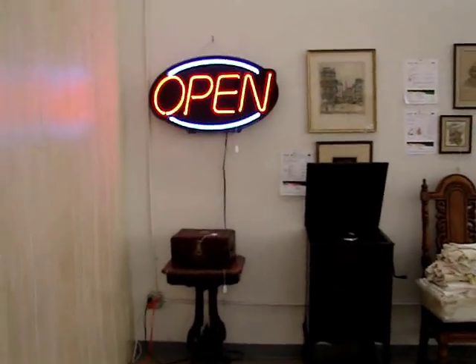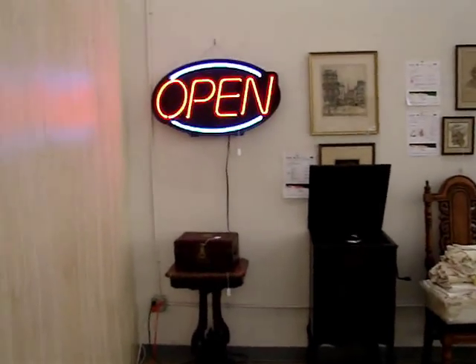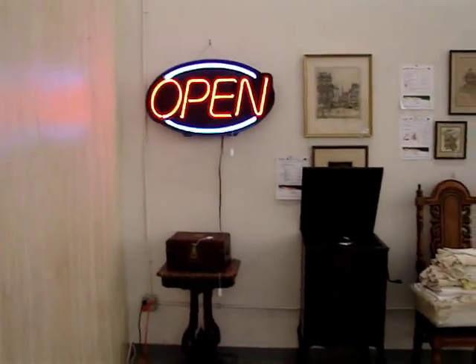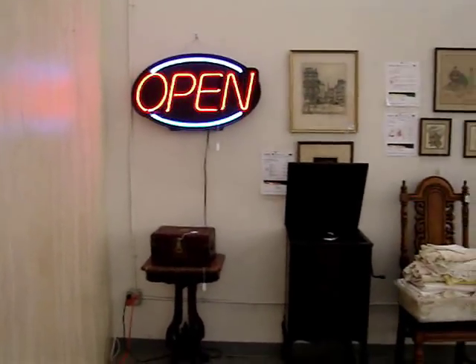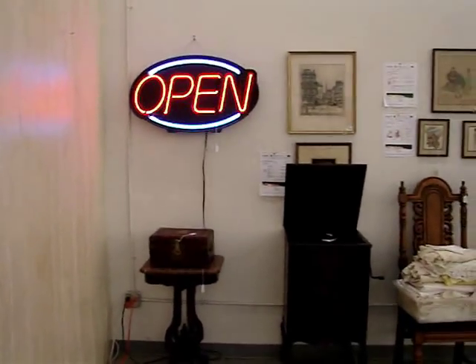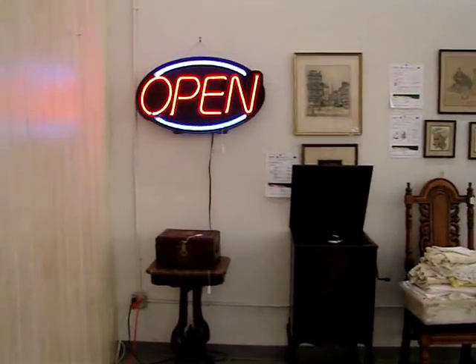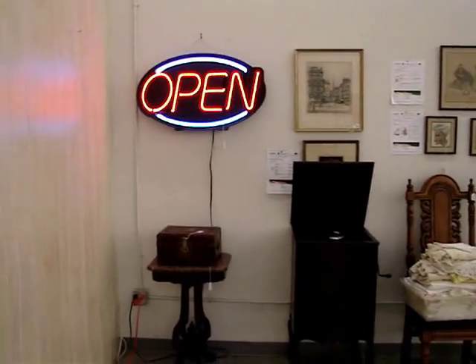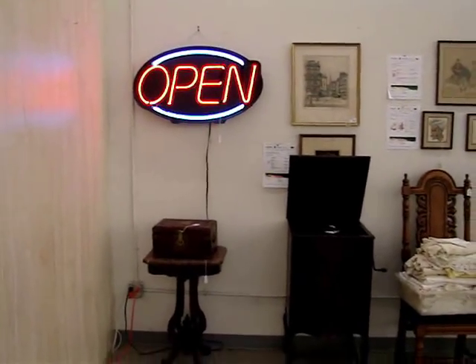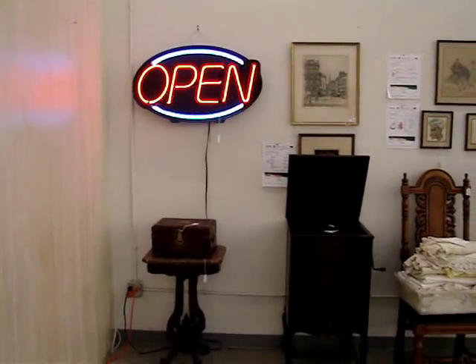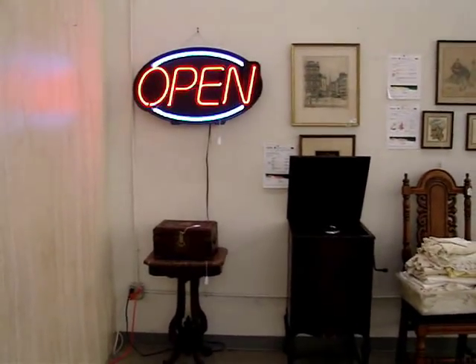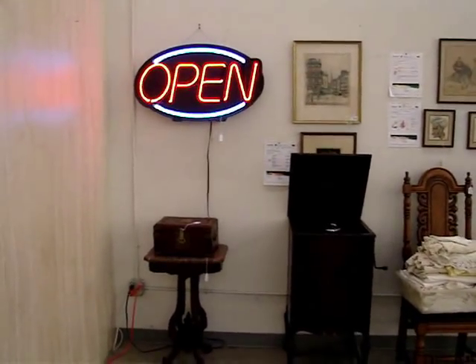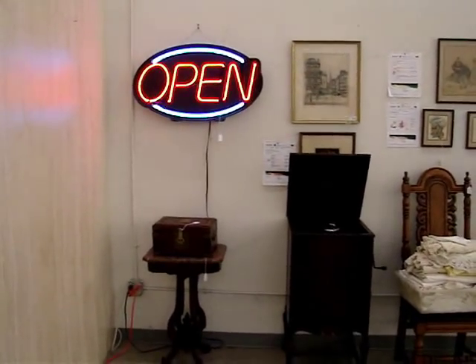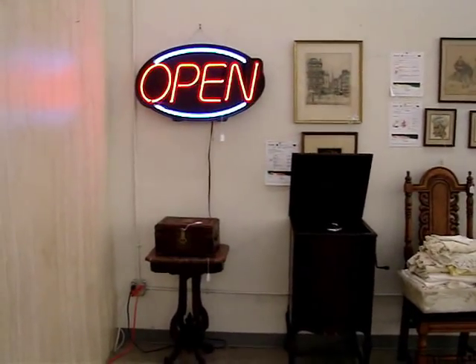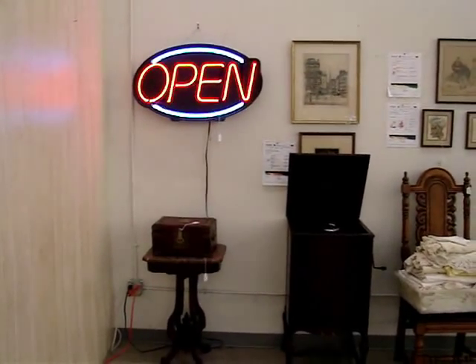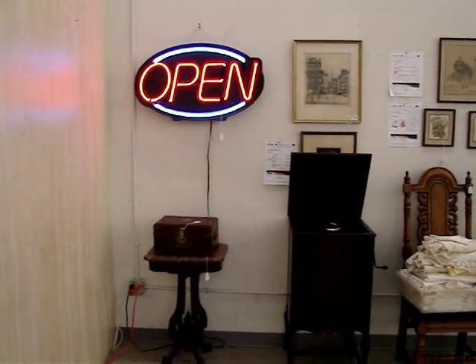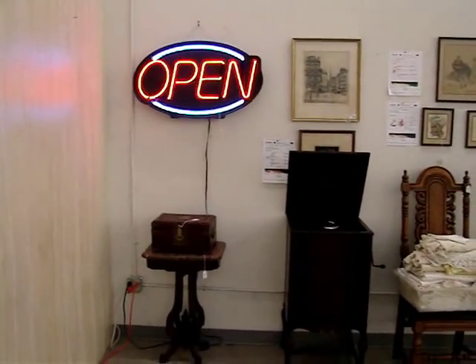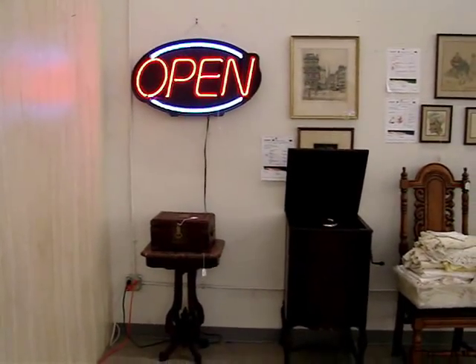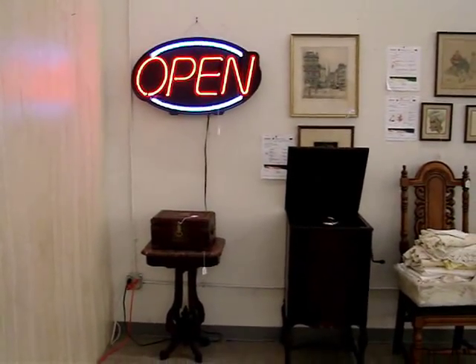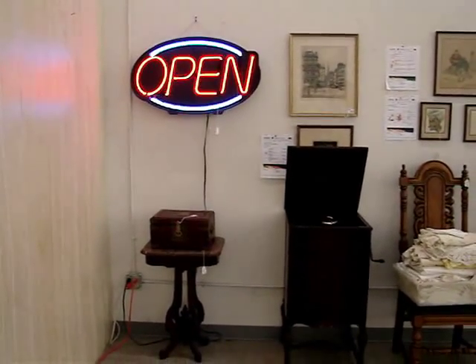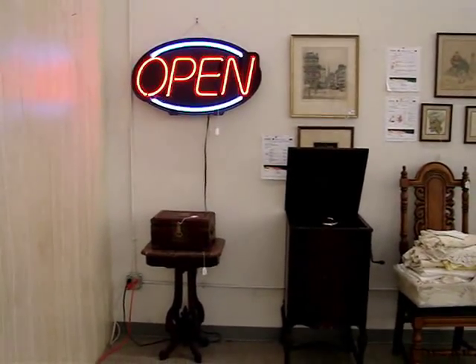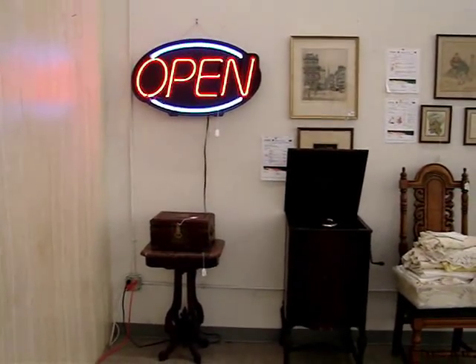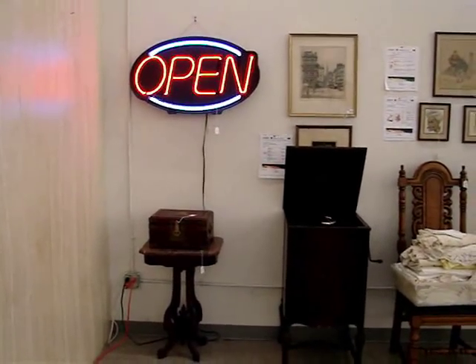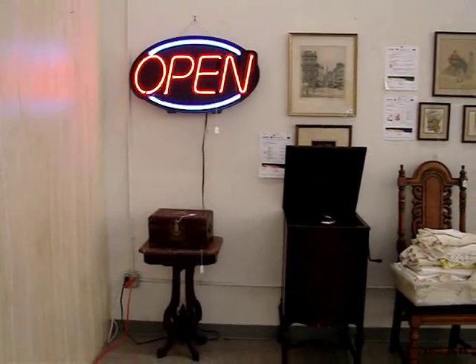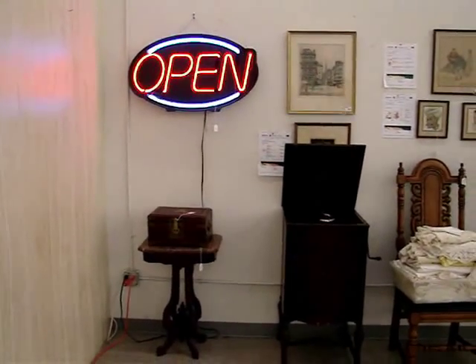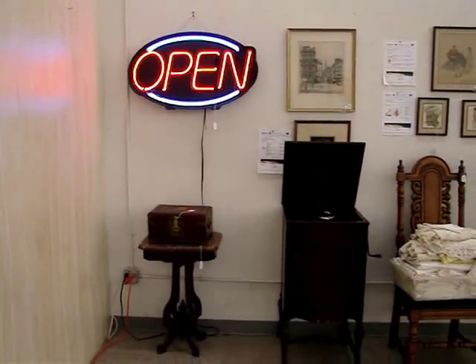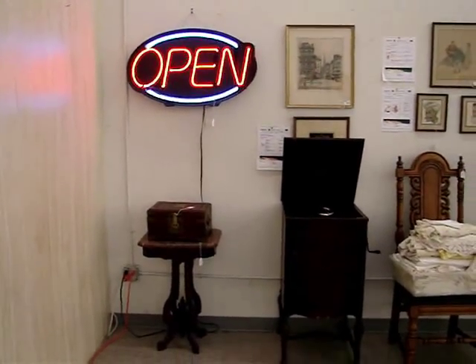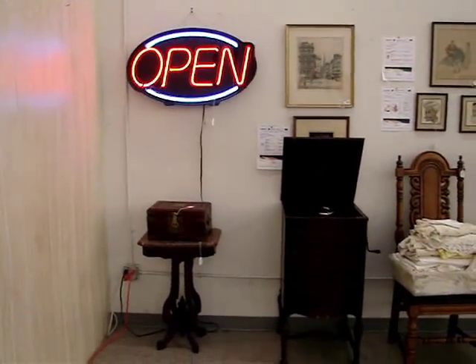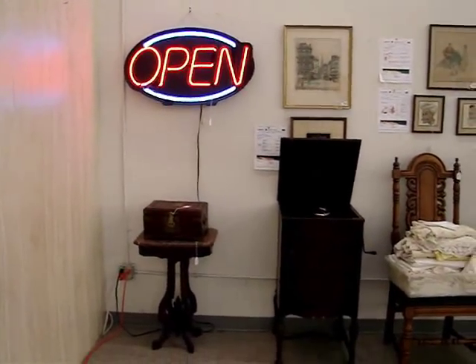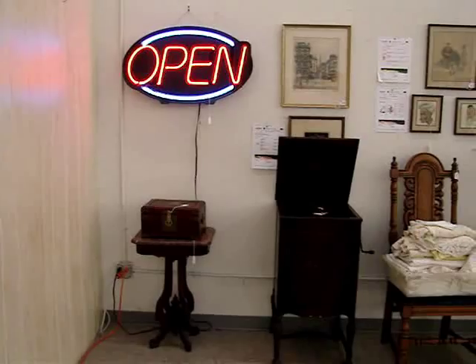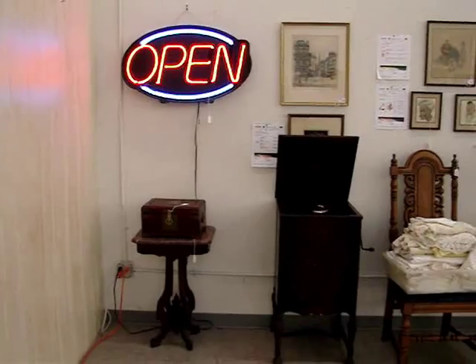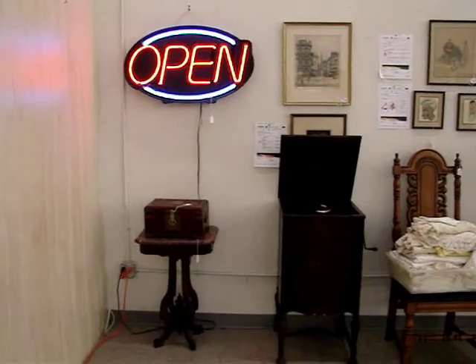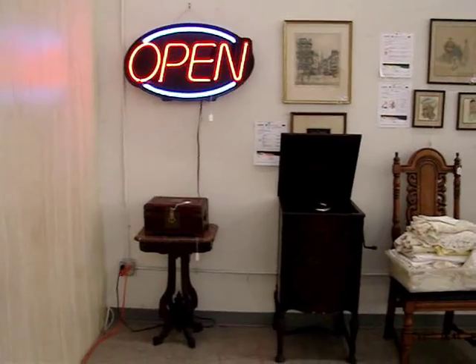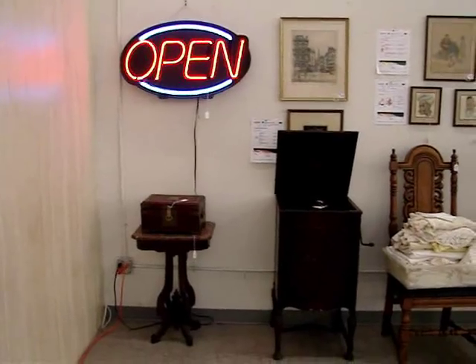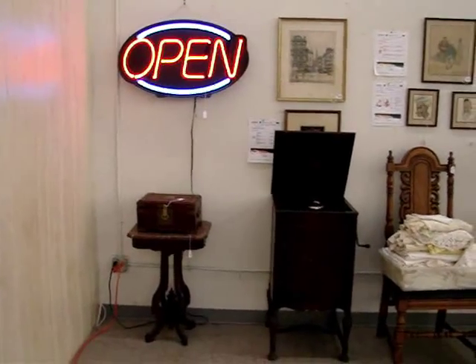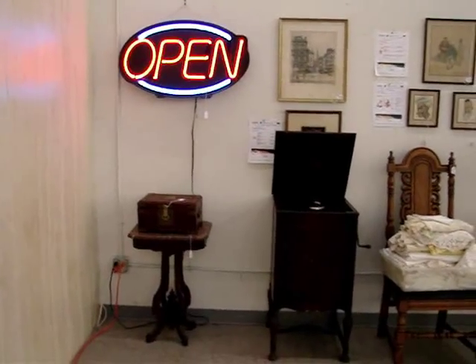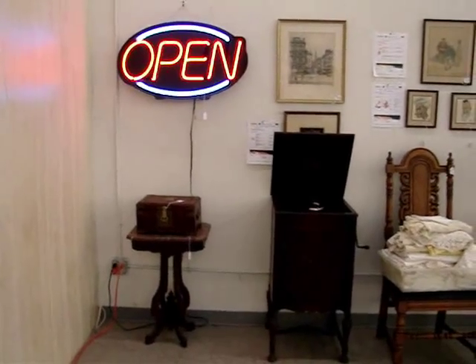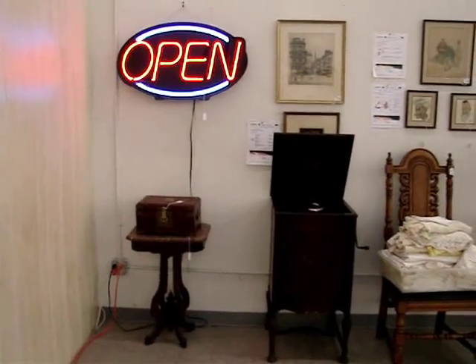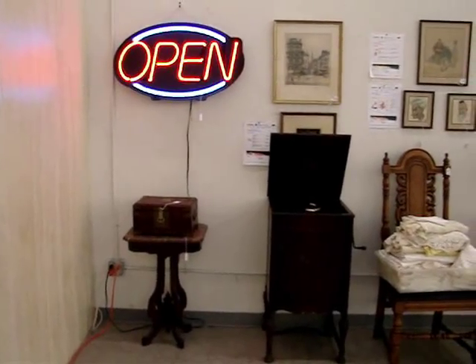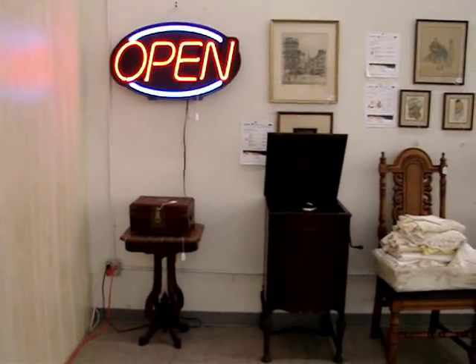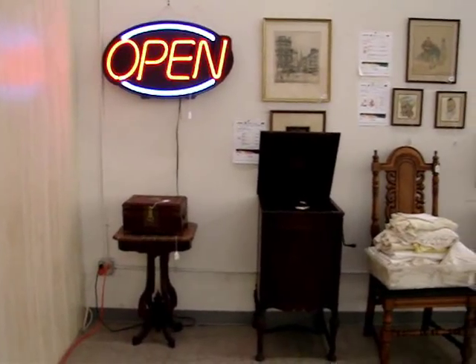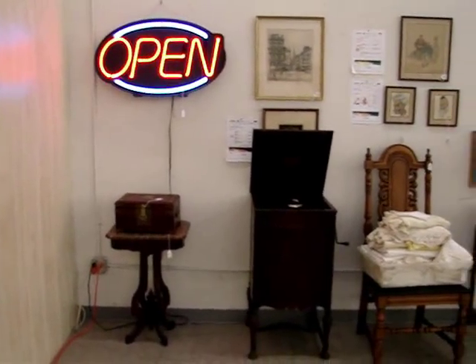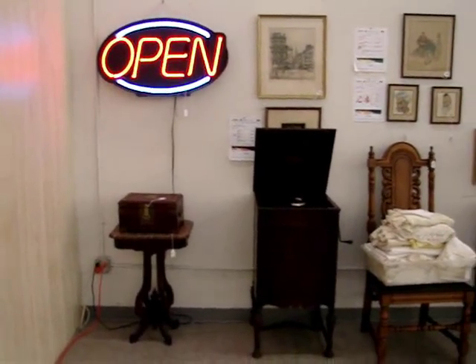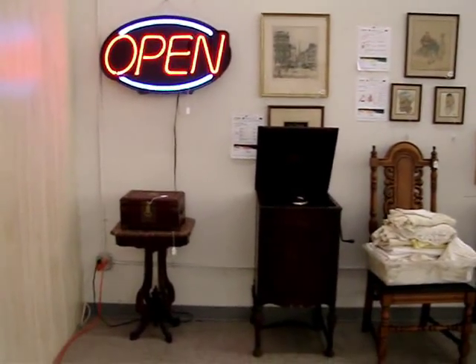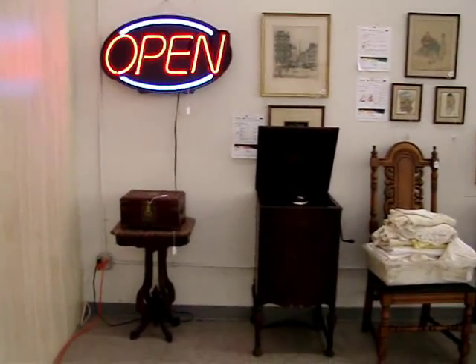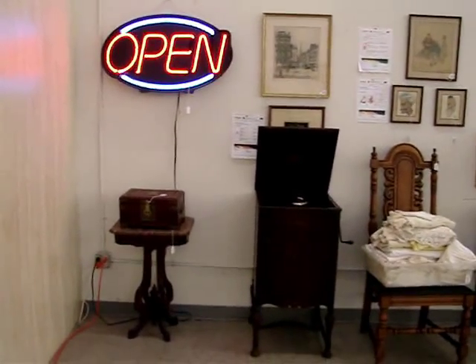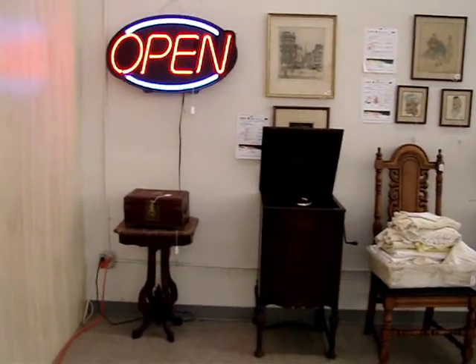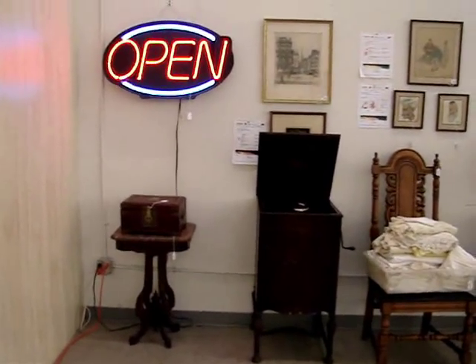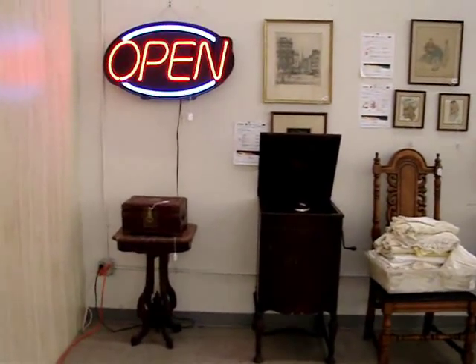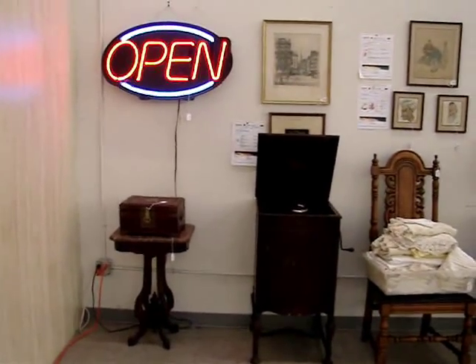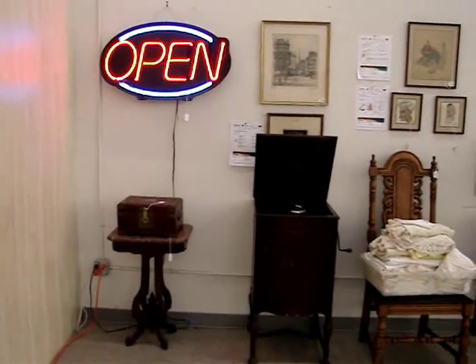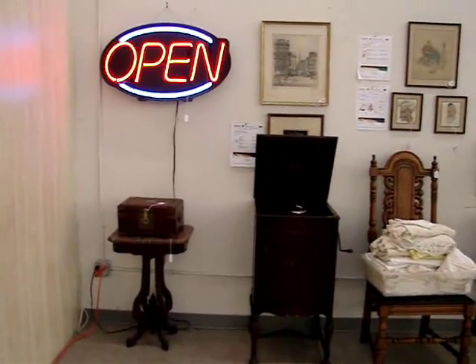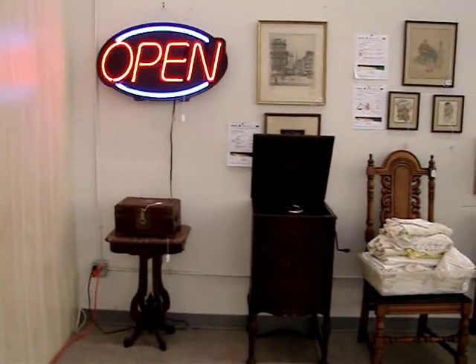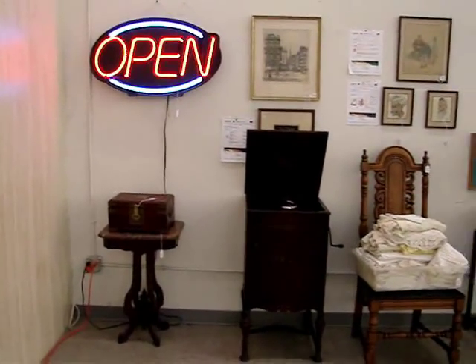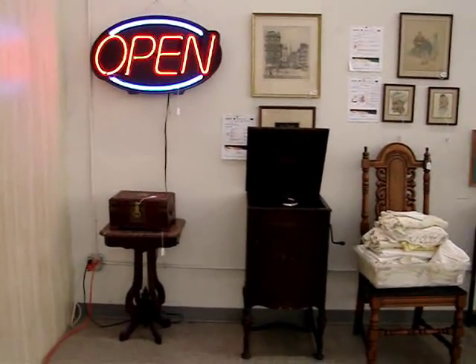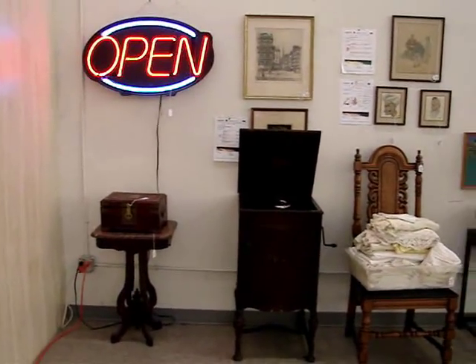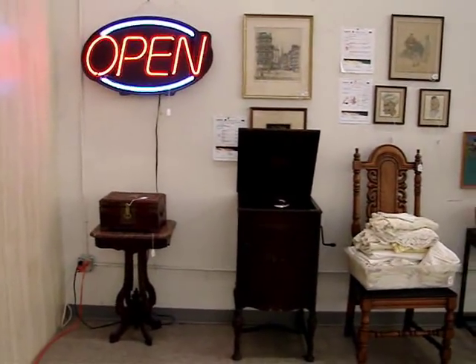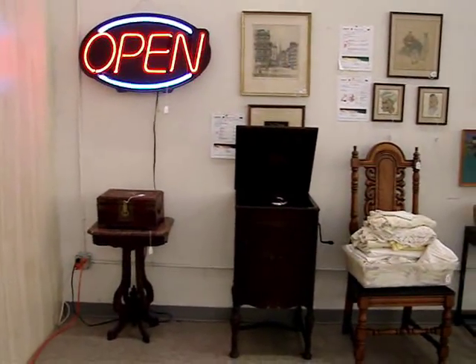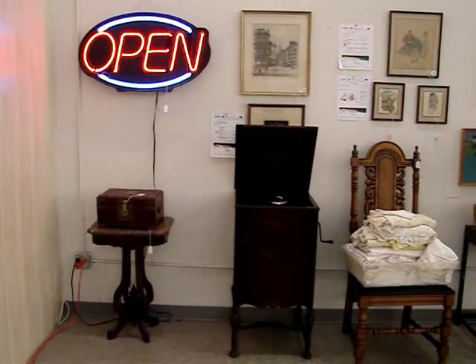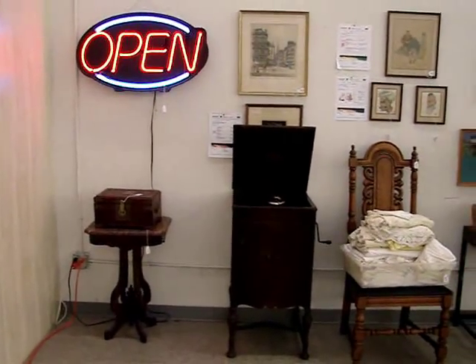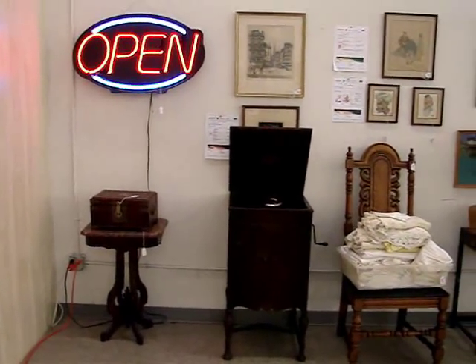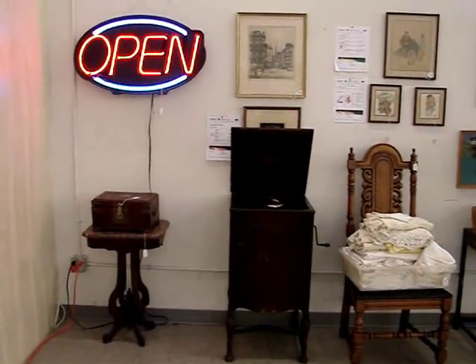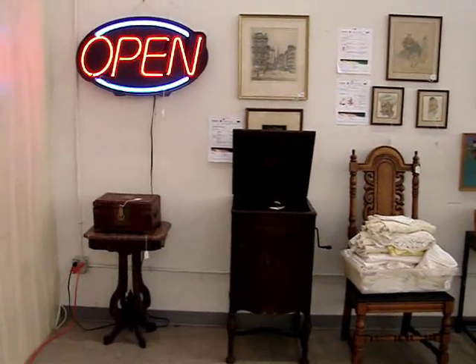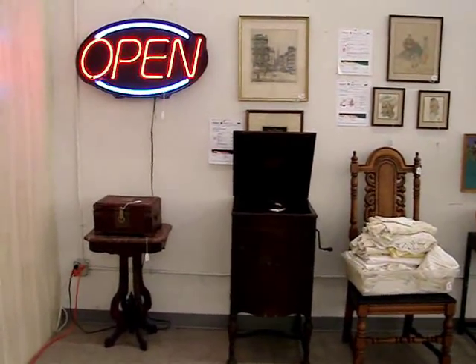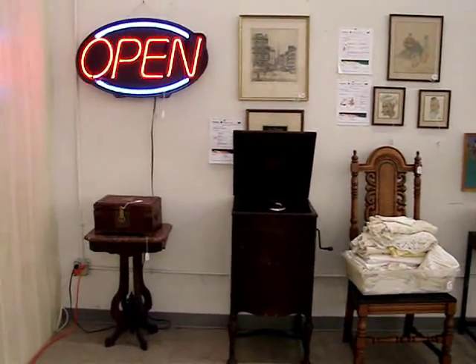Ladies and gentlemen, this is just a preview — a short preview of all of the items in our upcoming auction.